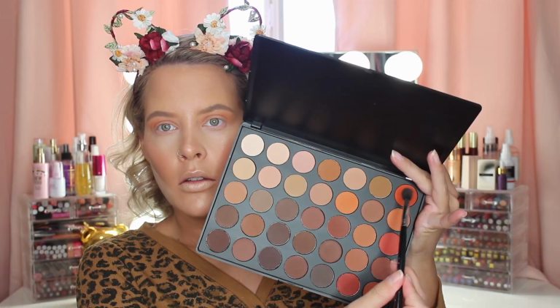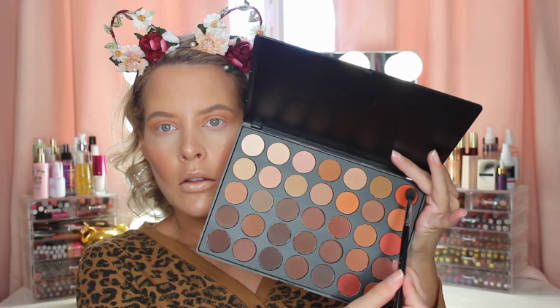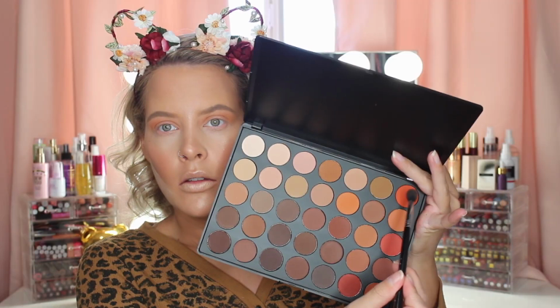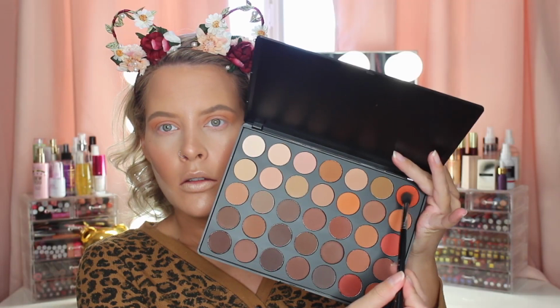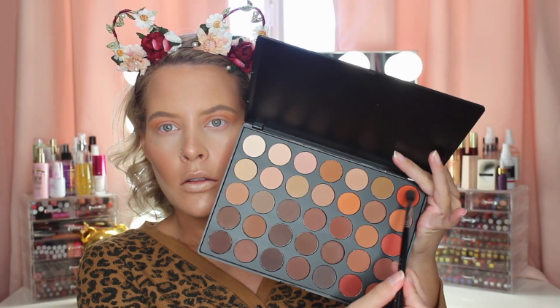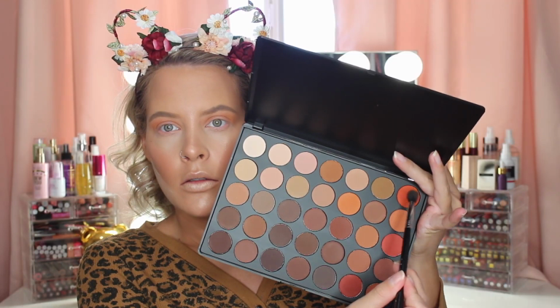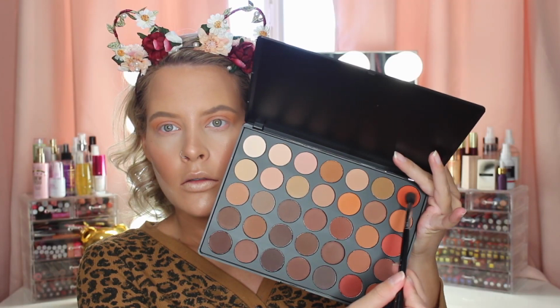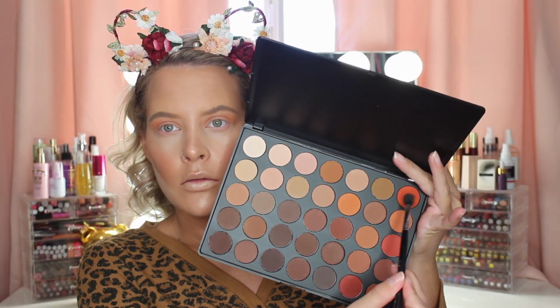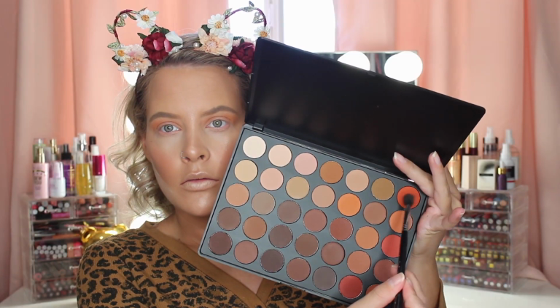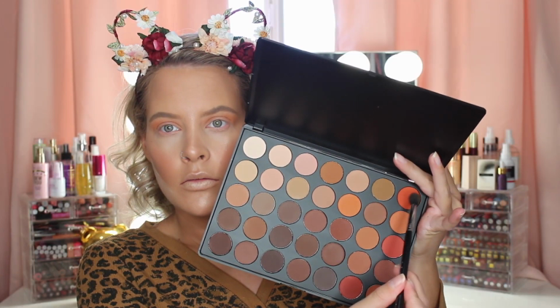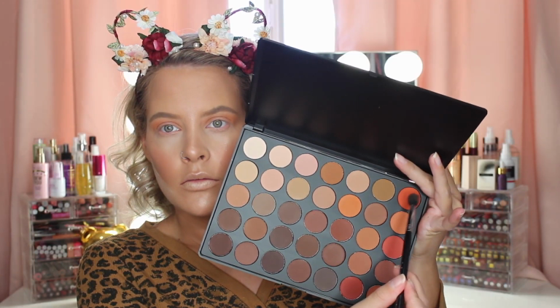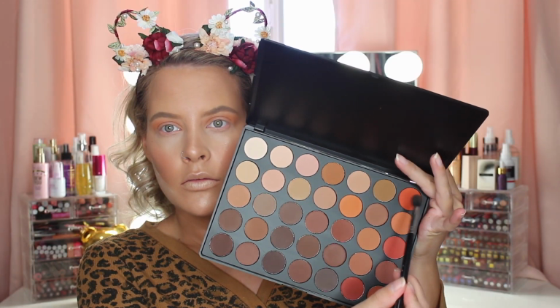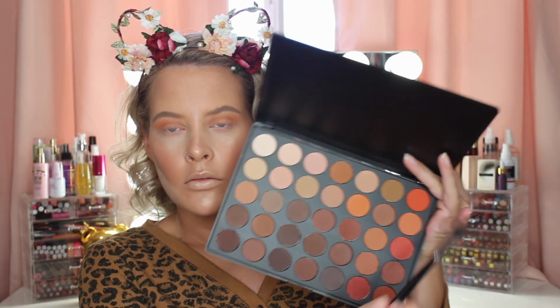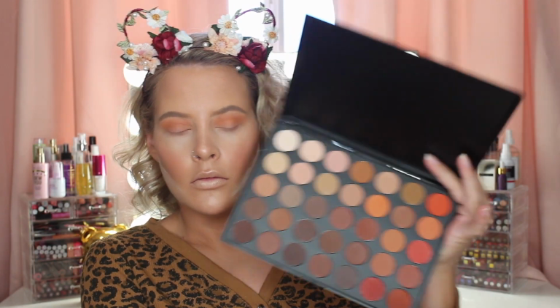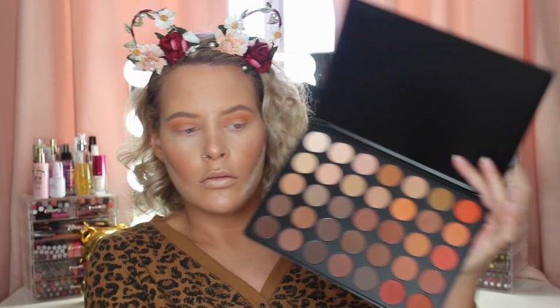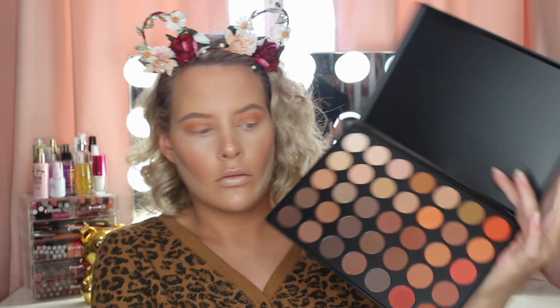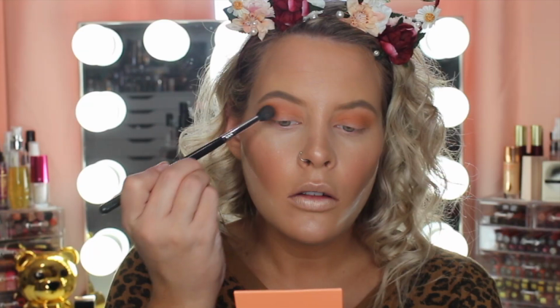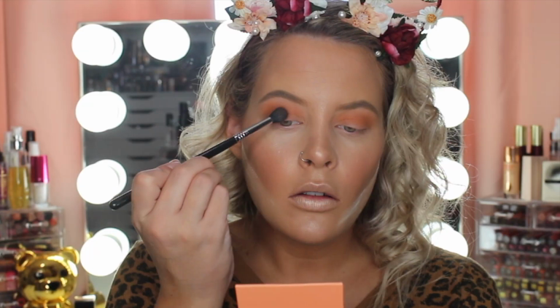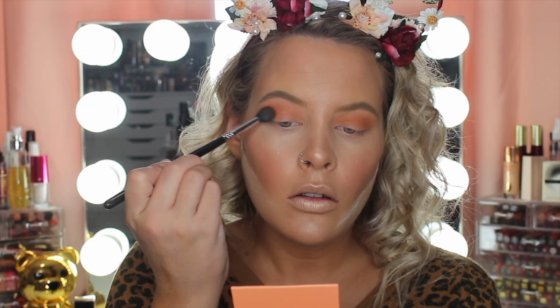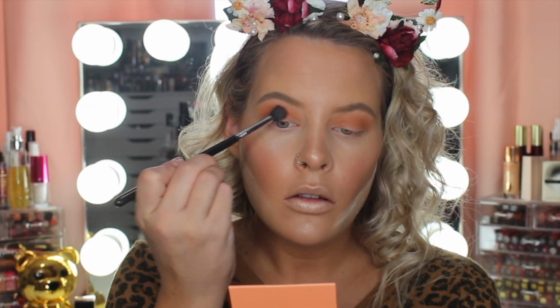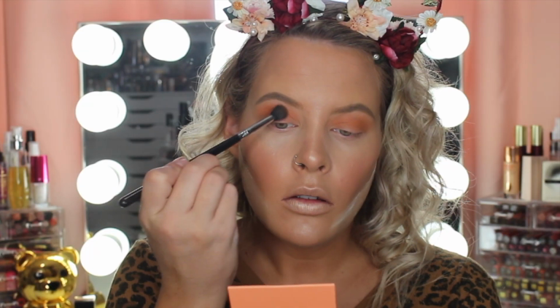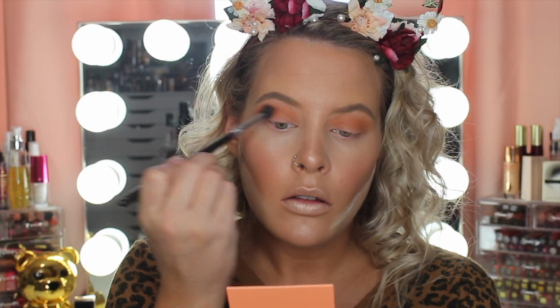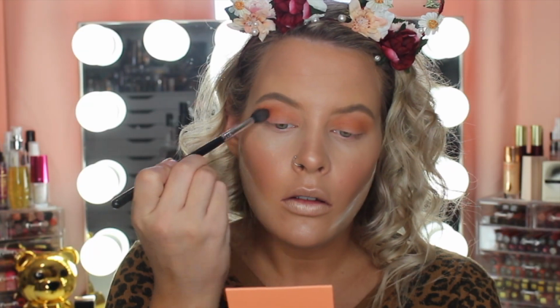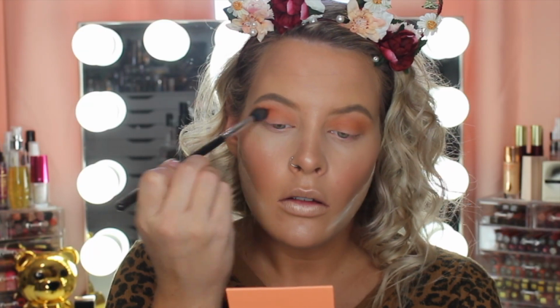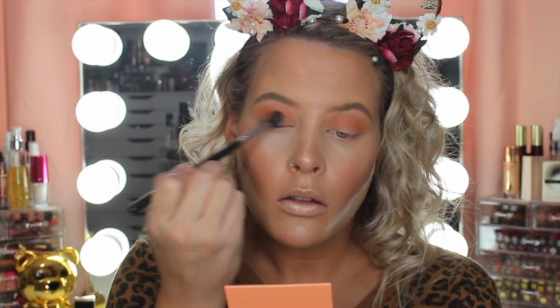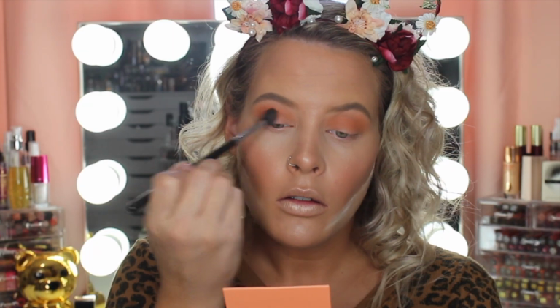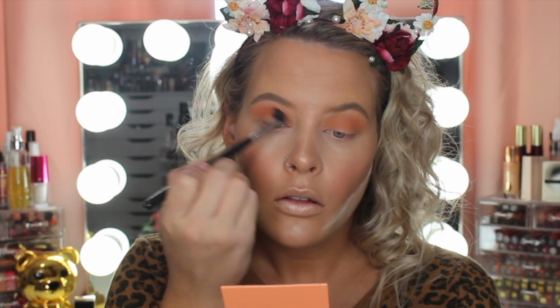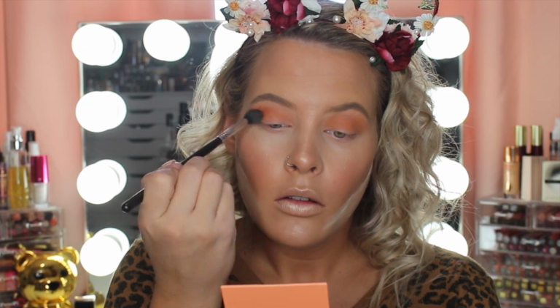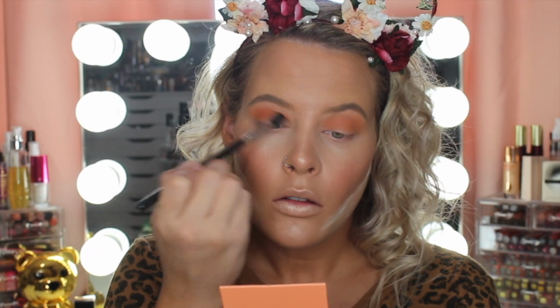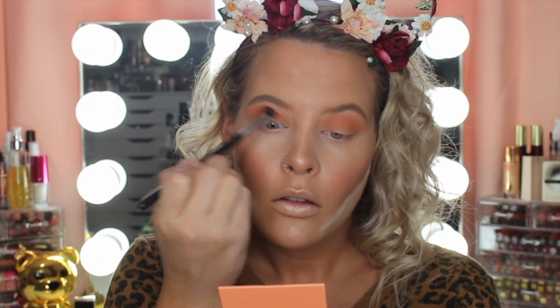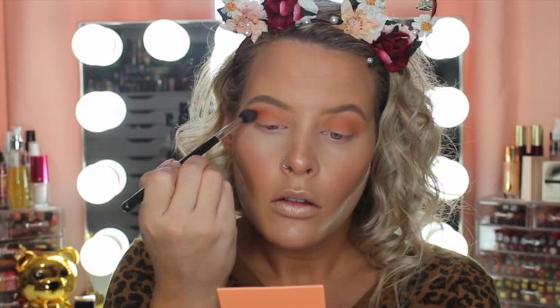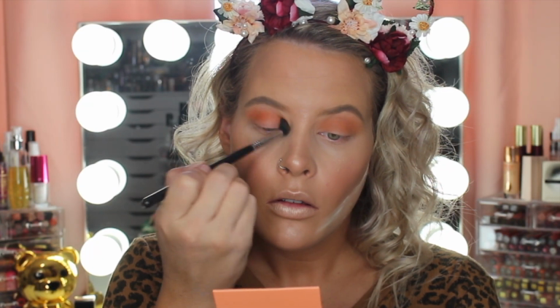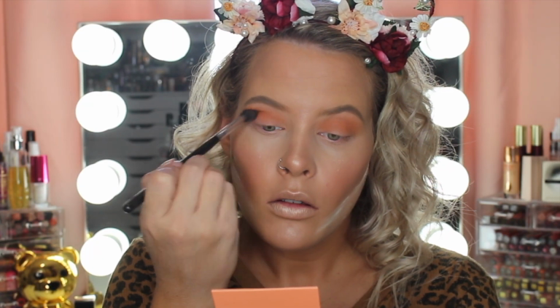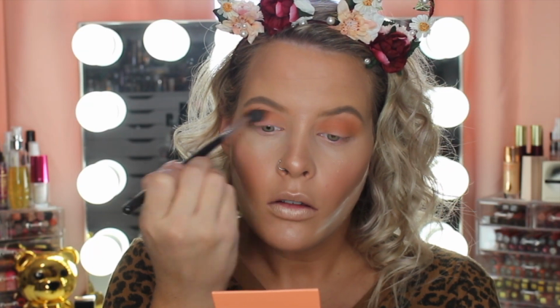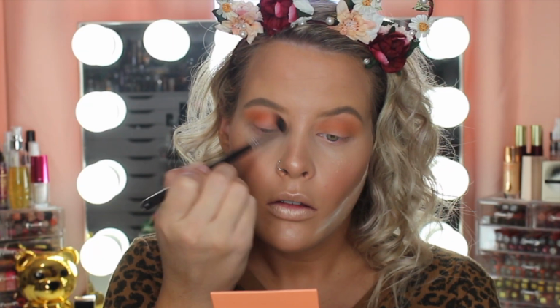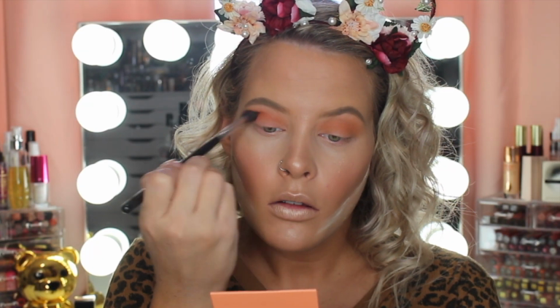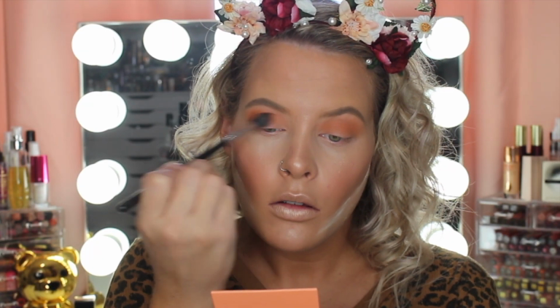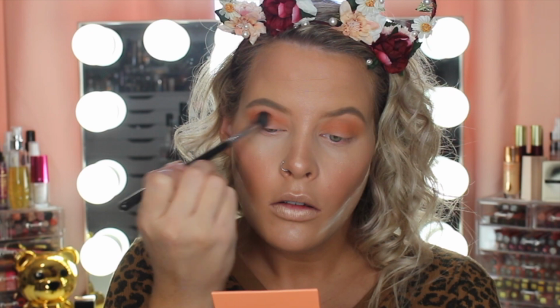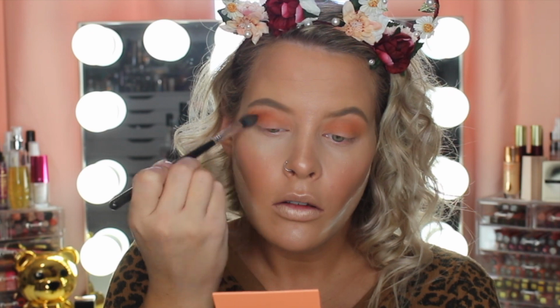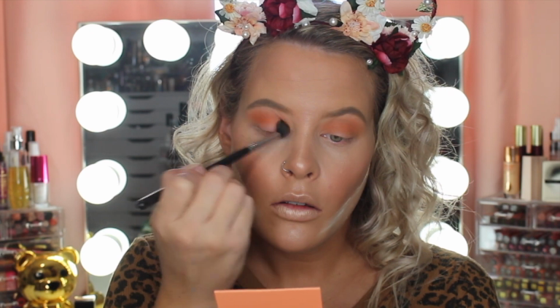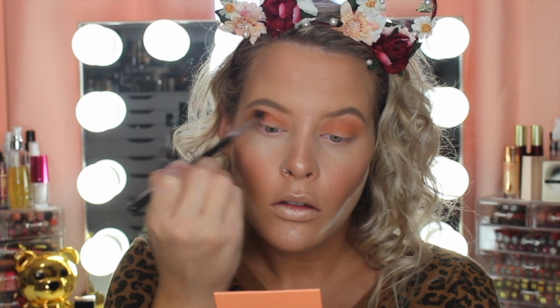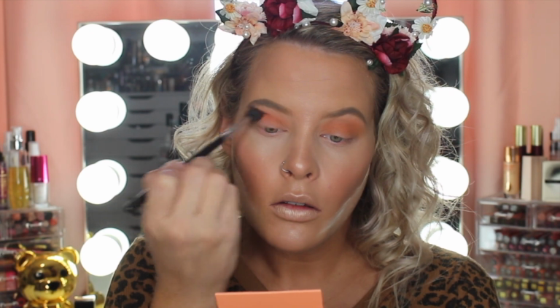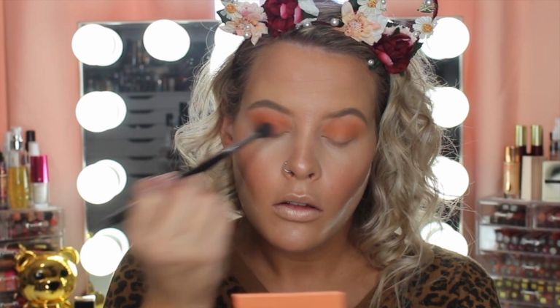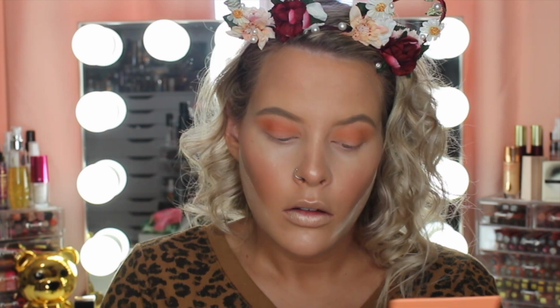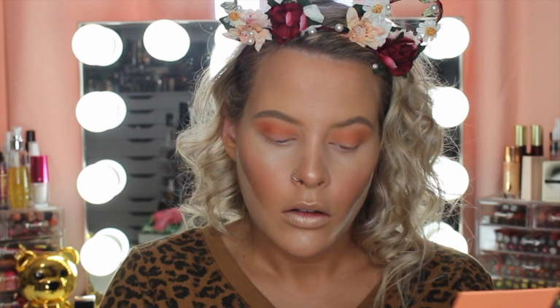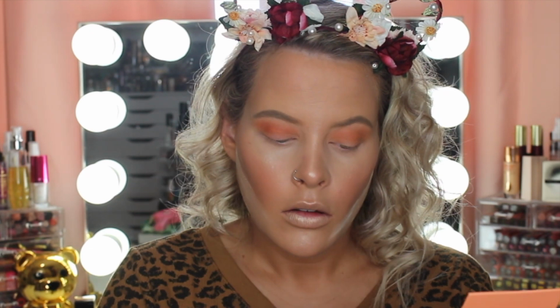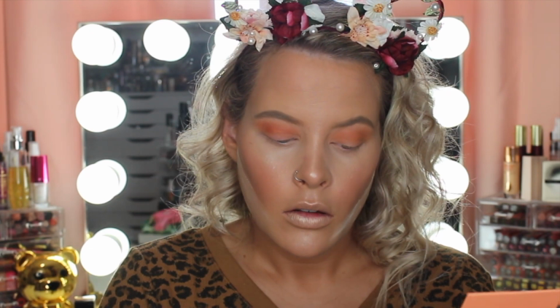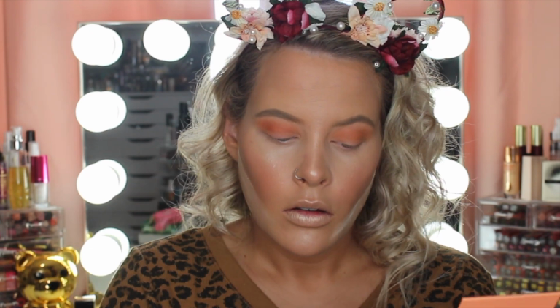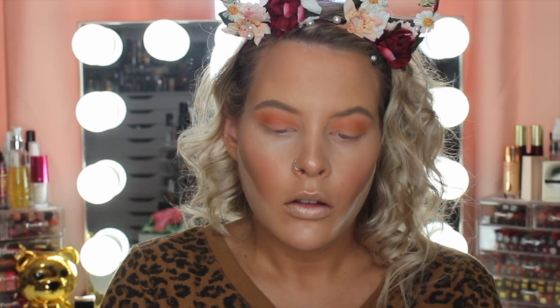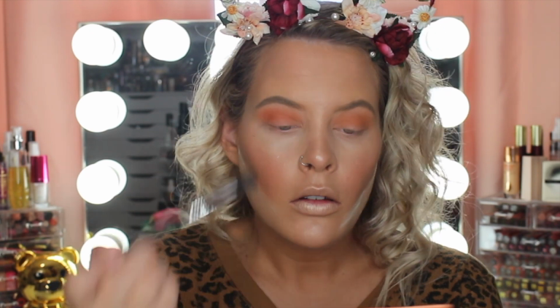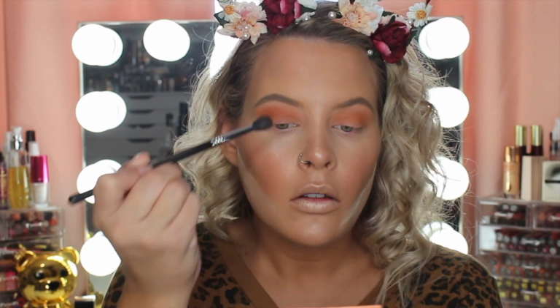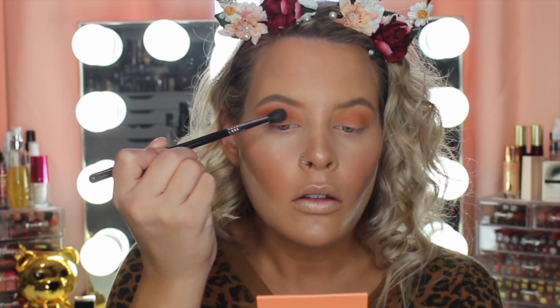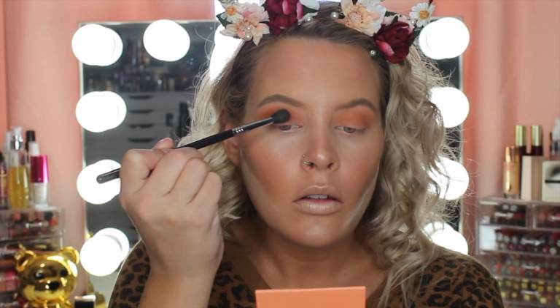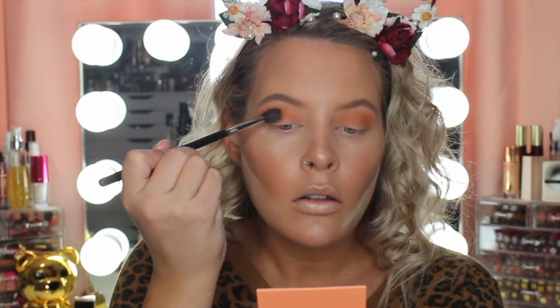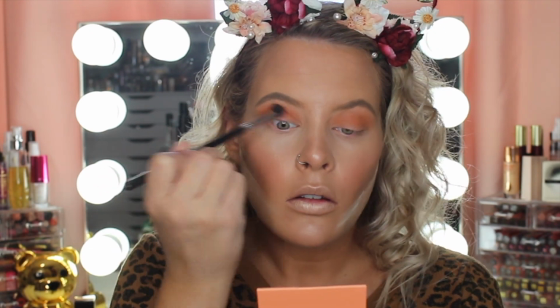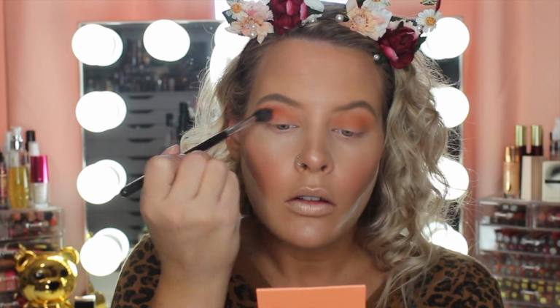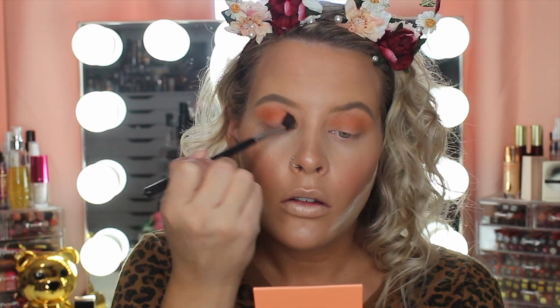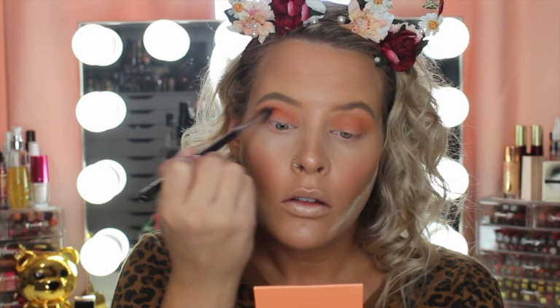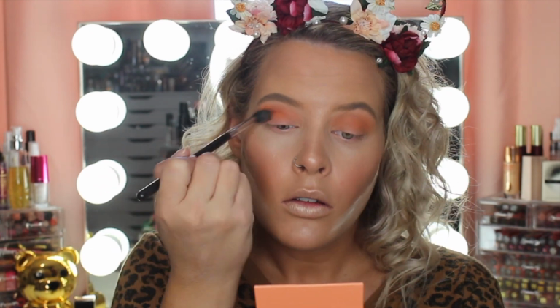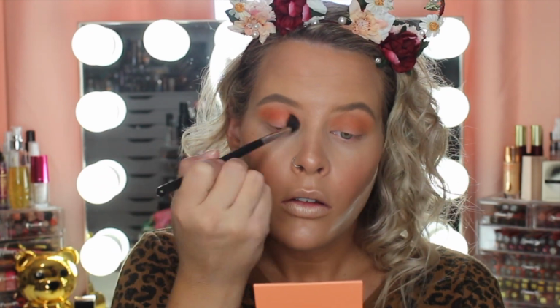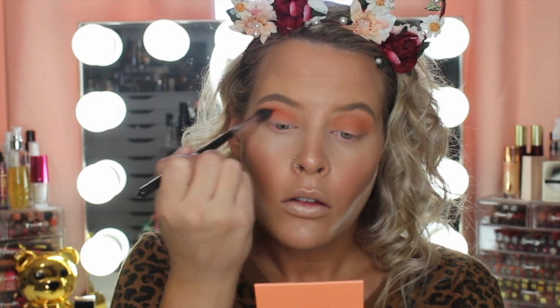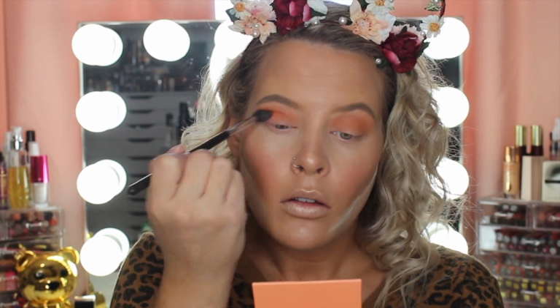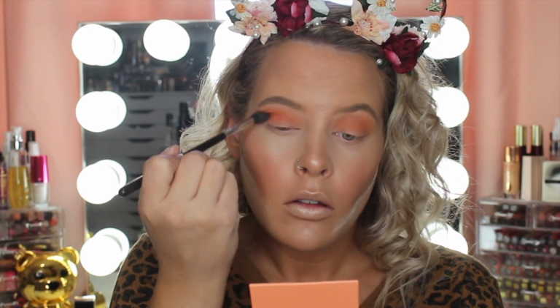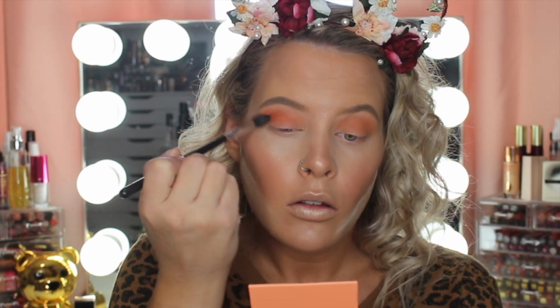Now going in with this pretty orange shade — this is probably my favorite shade in the whole palette — I'm just placing that into the crease and a little bit on the lid as well.